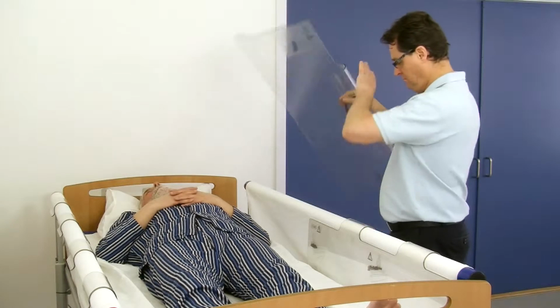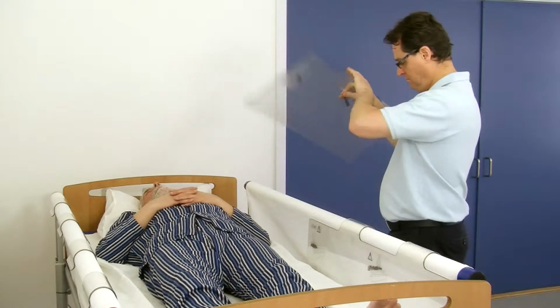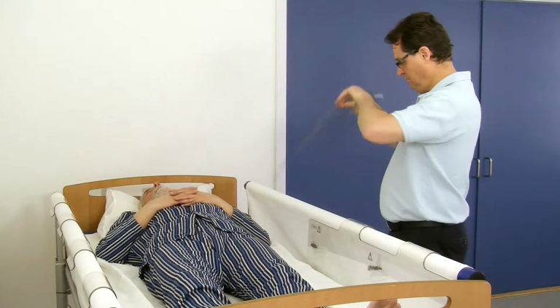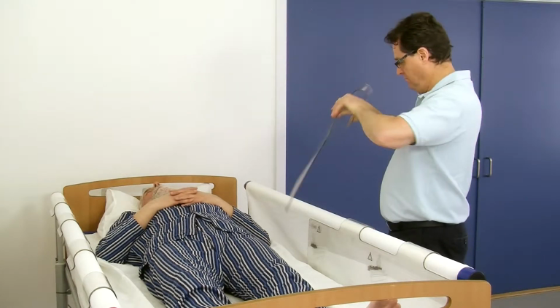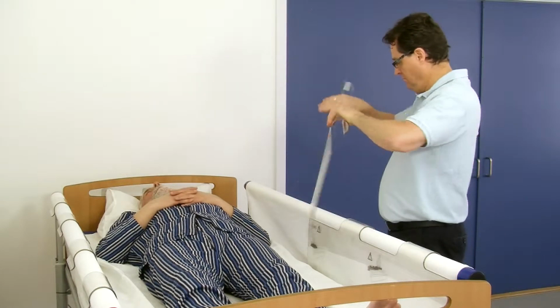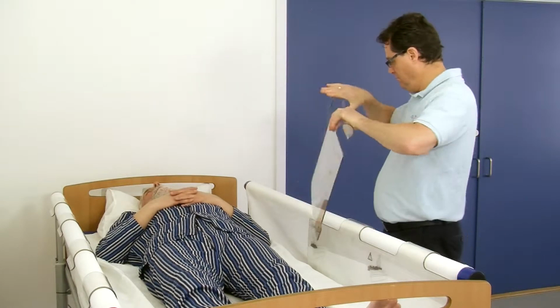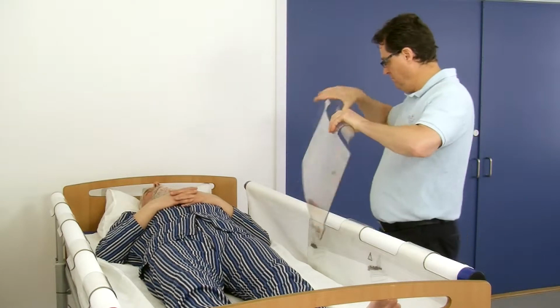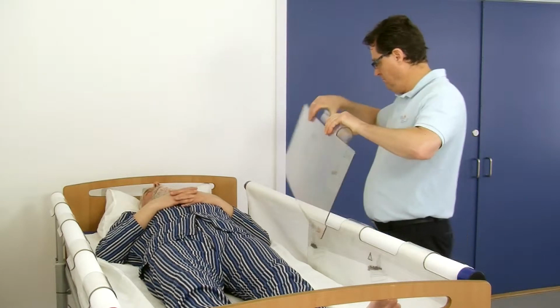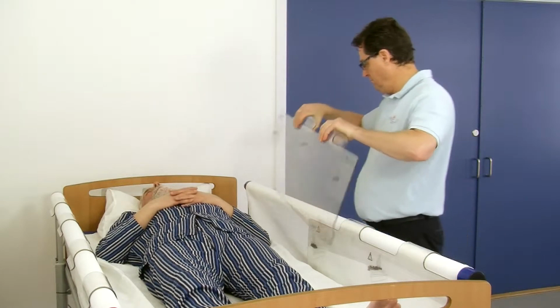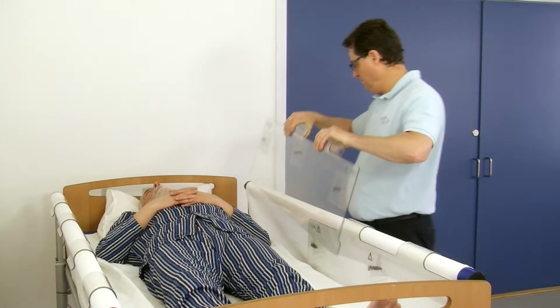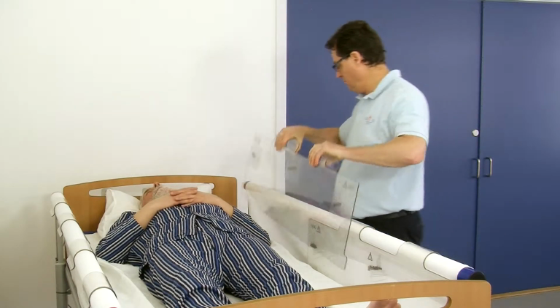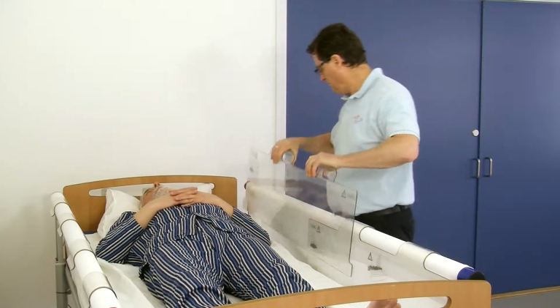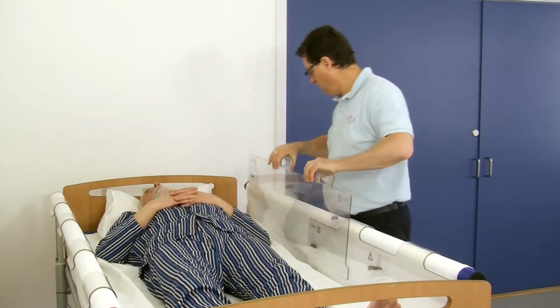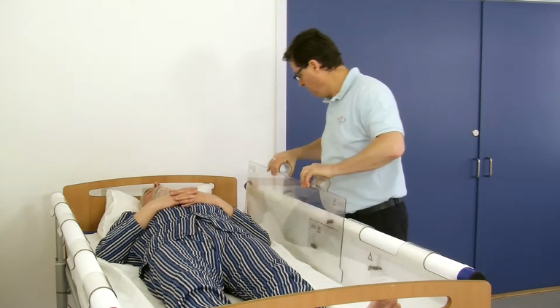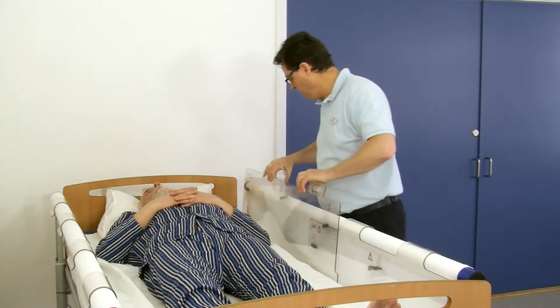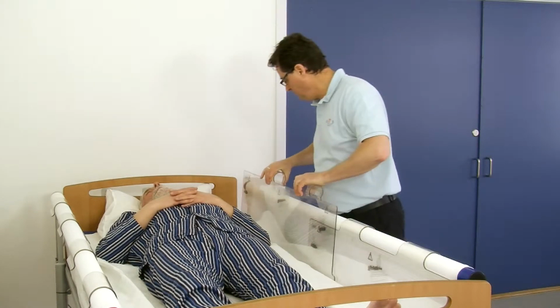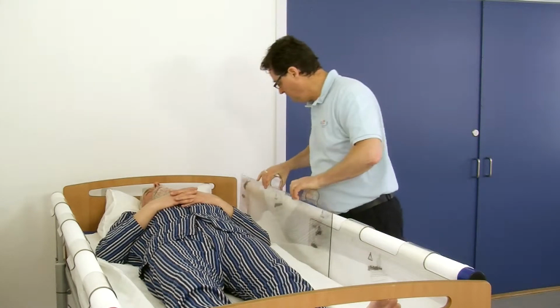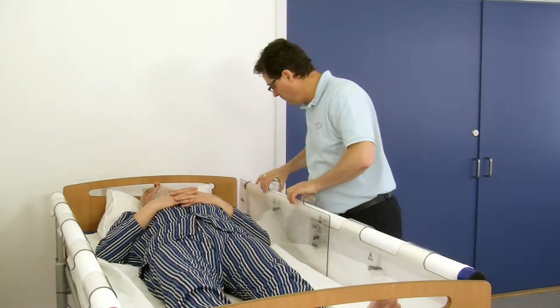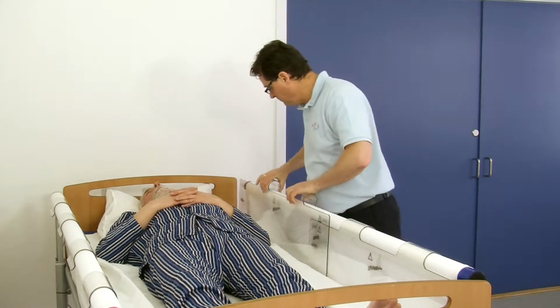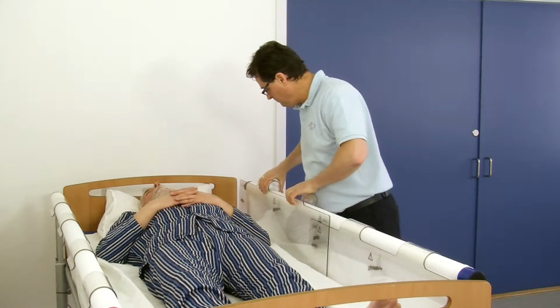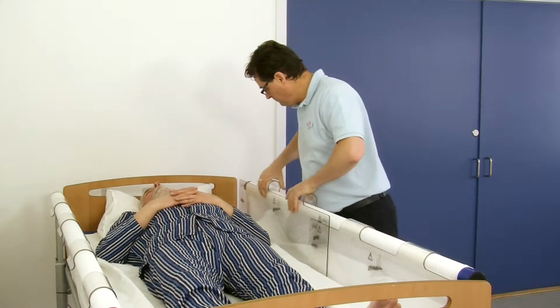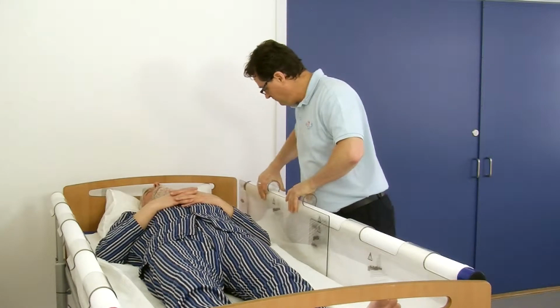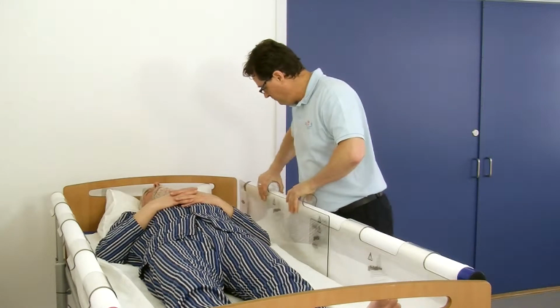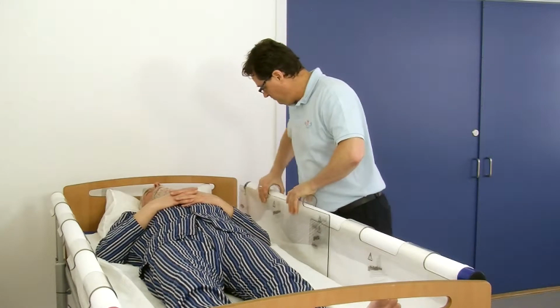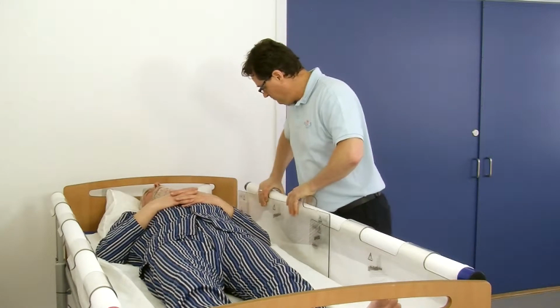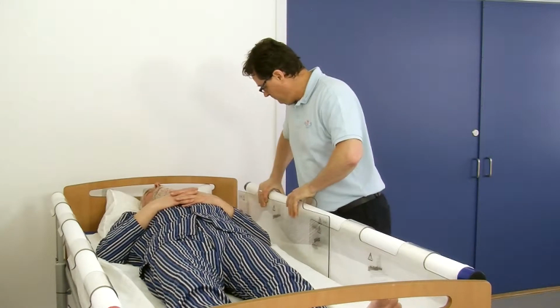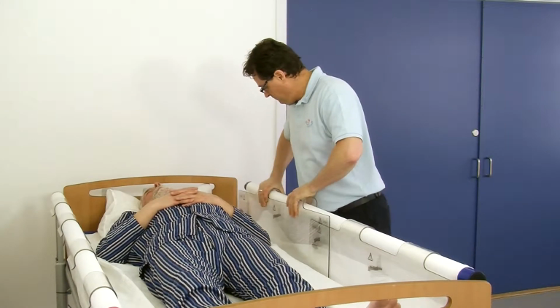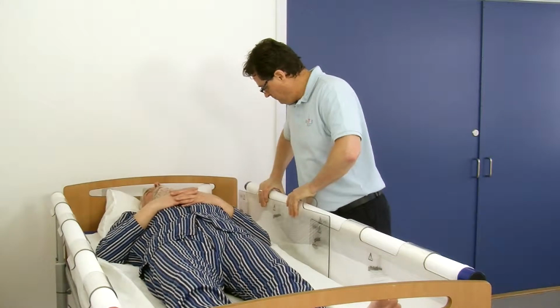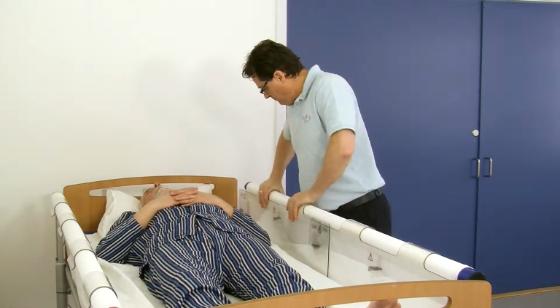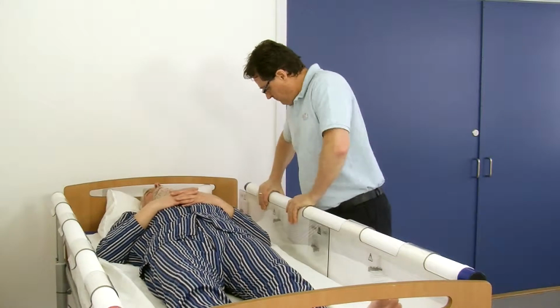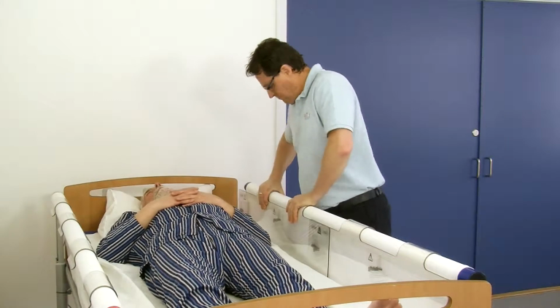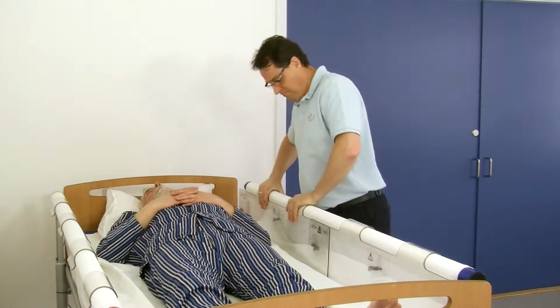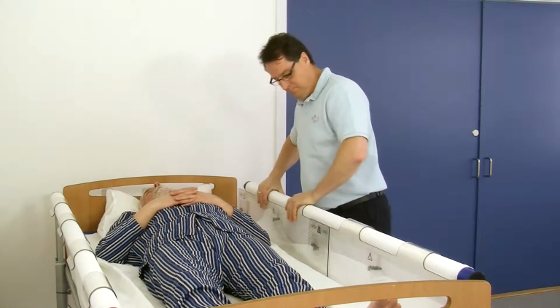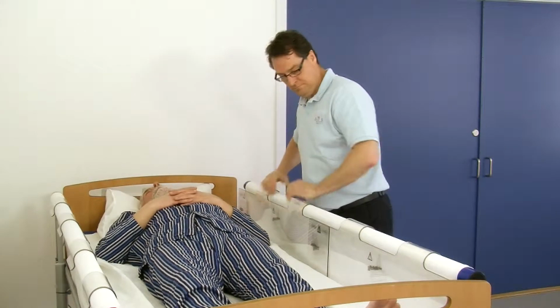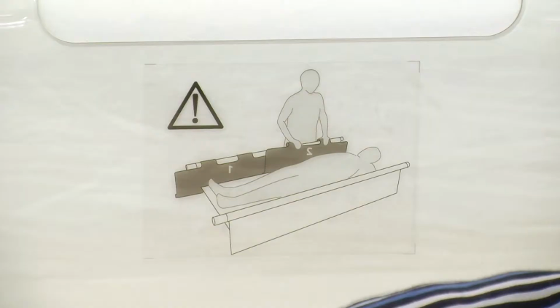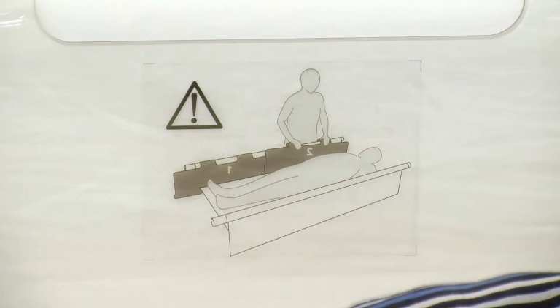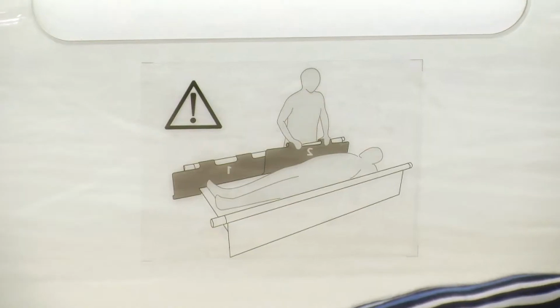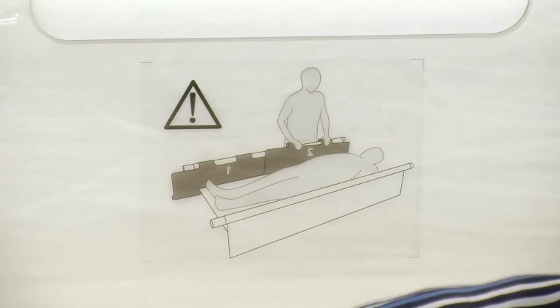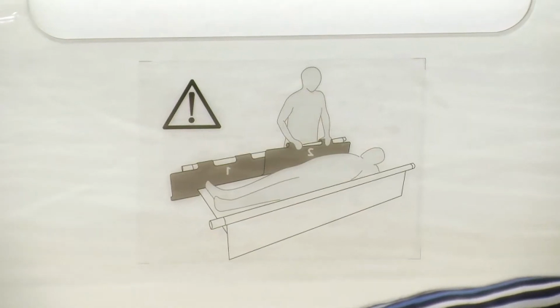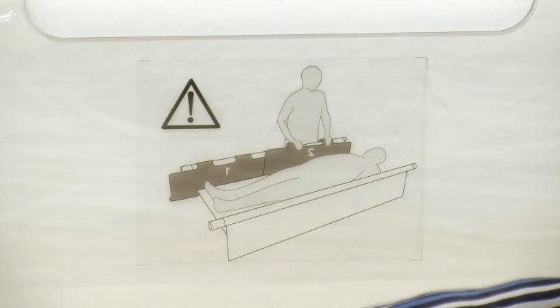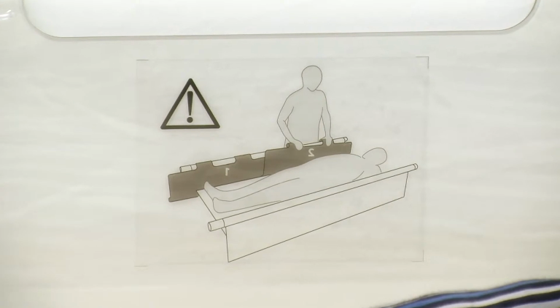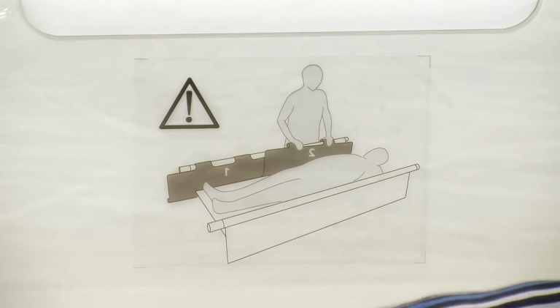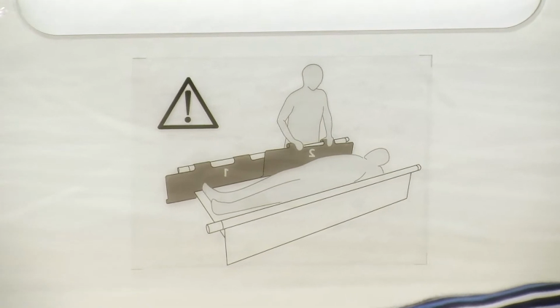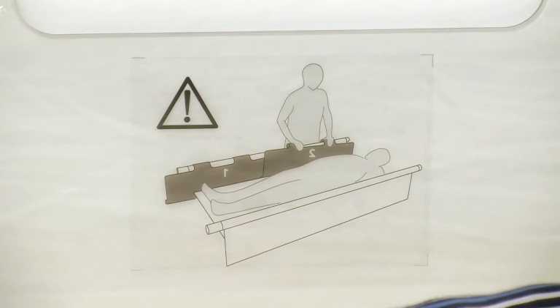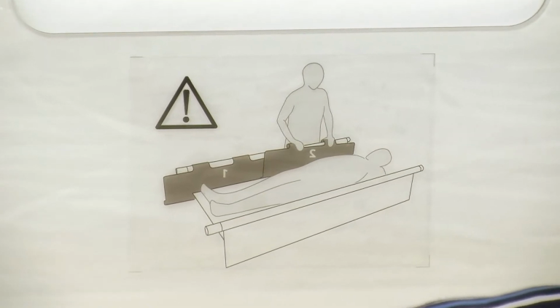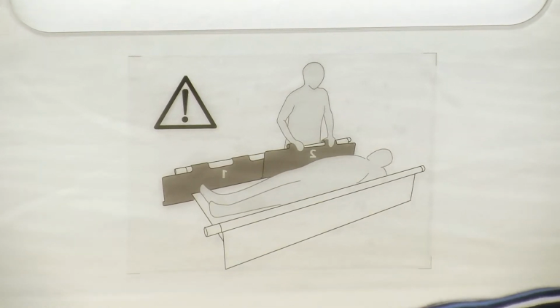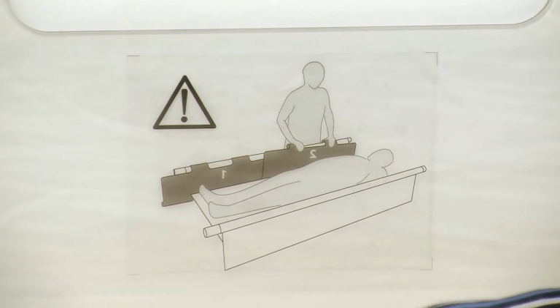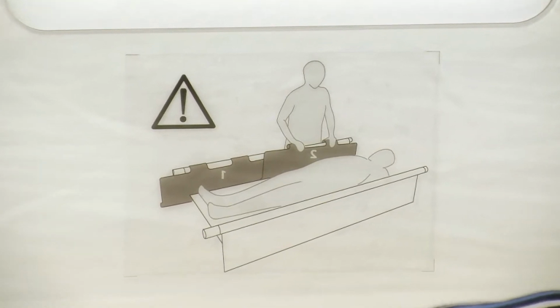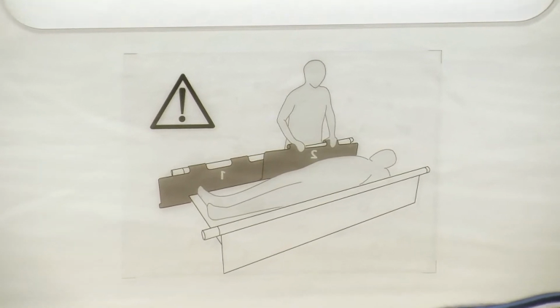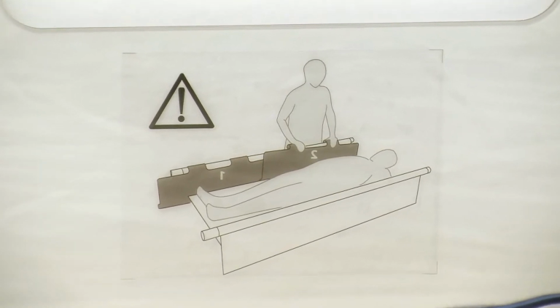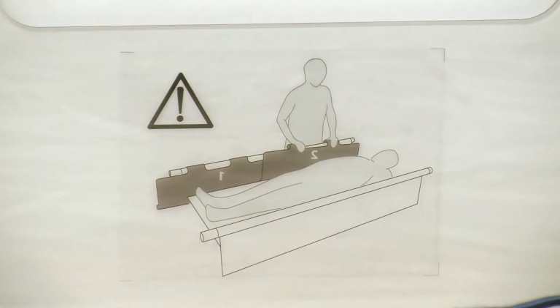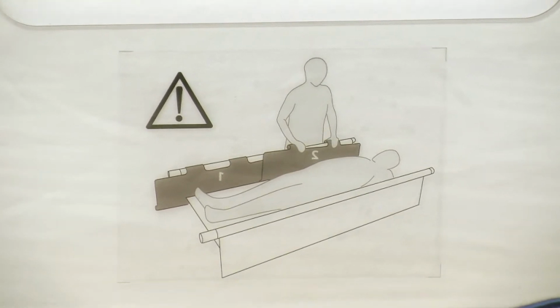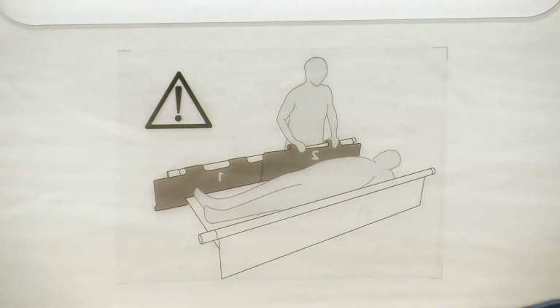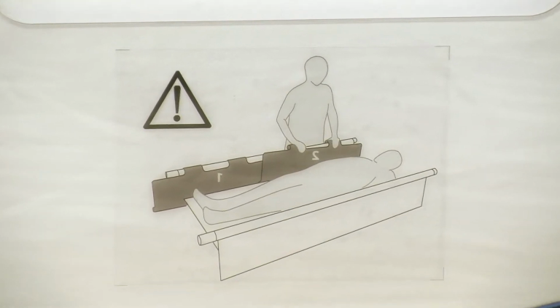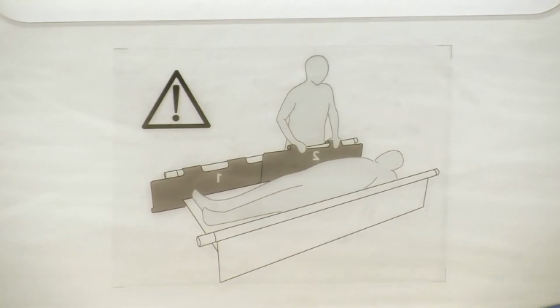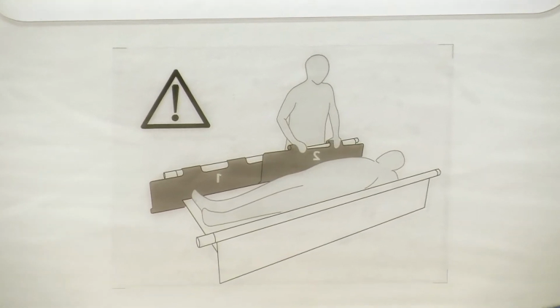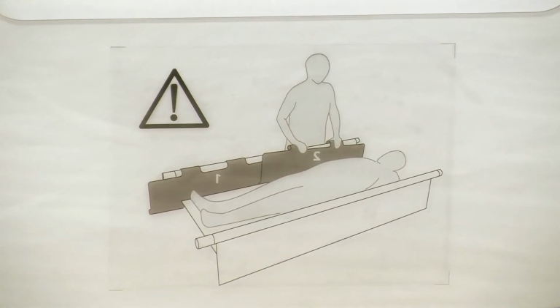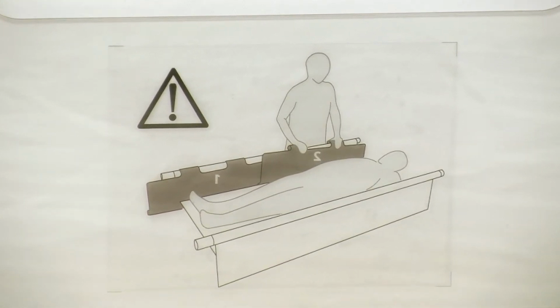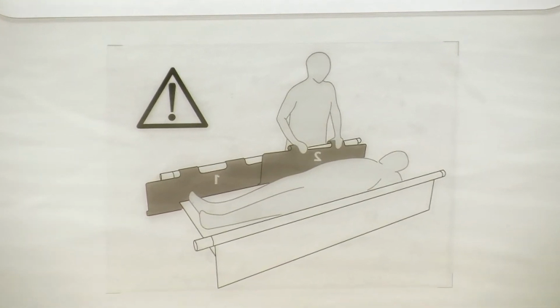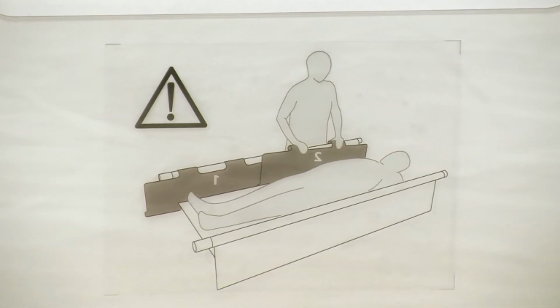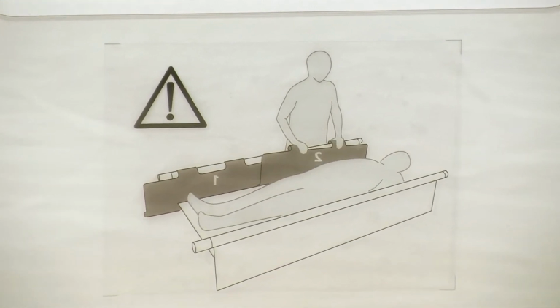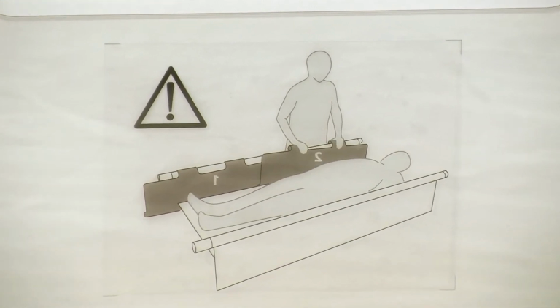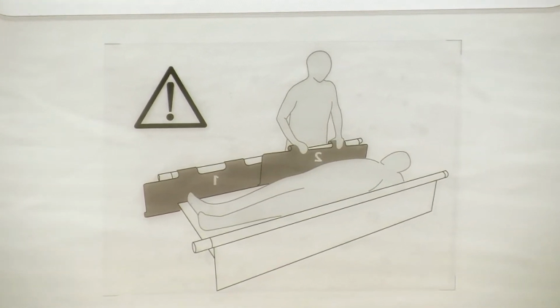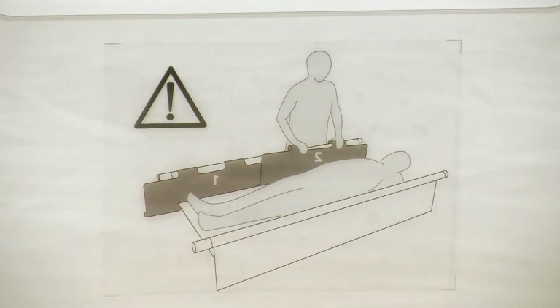This prevents the patient from getting his hand or other body parts caught in the overlap between the two side rails.